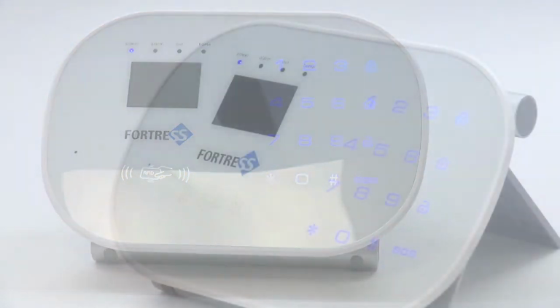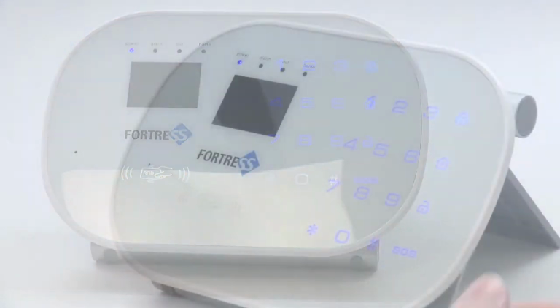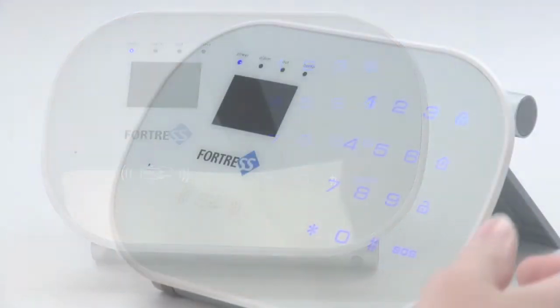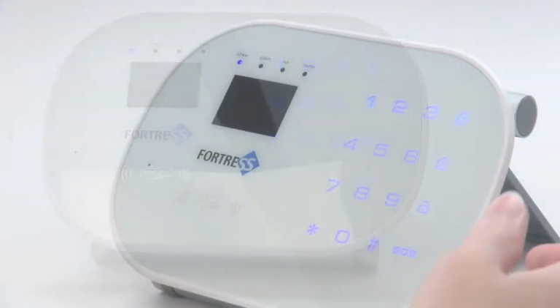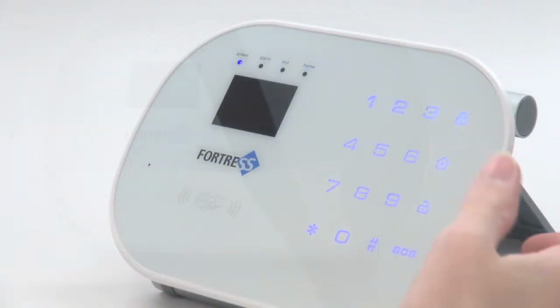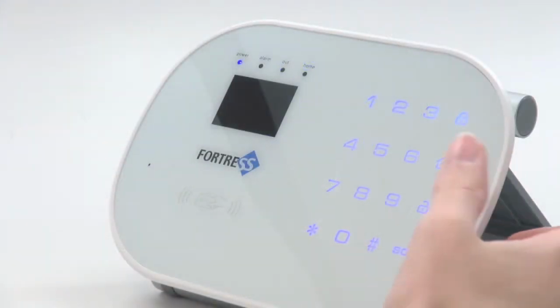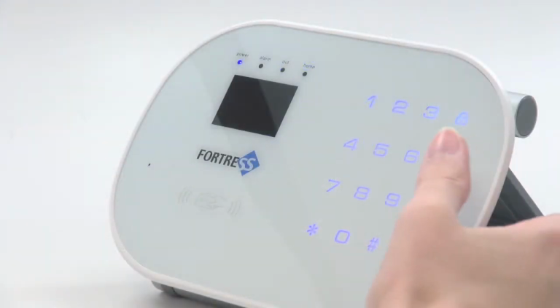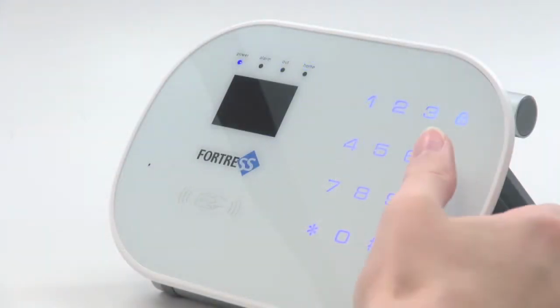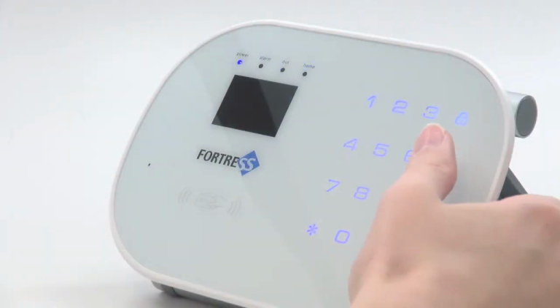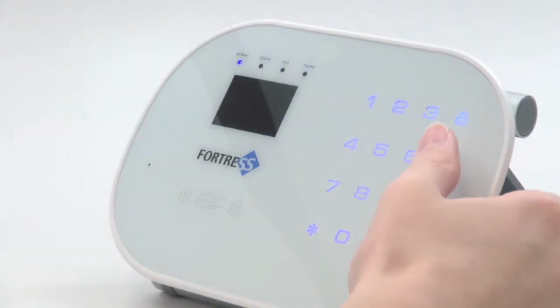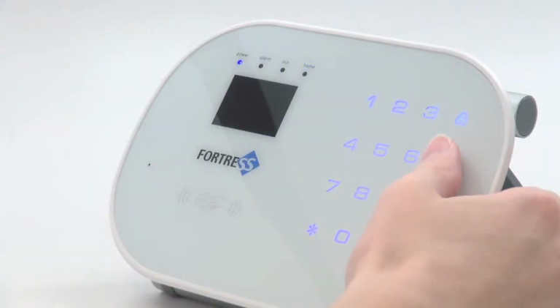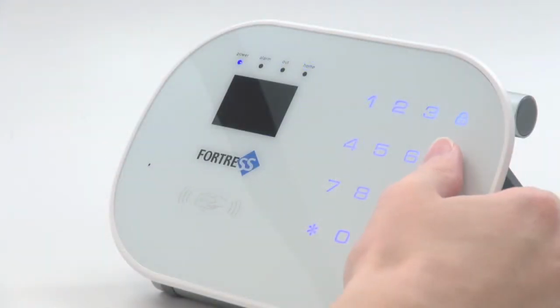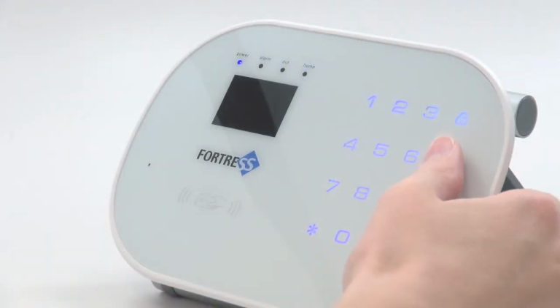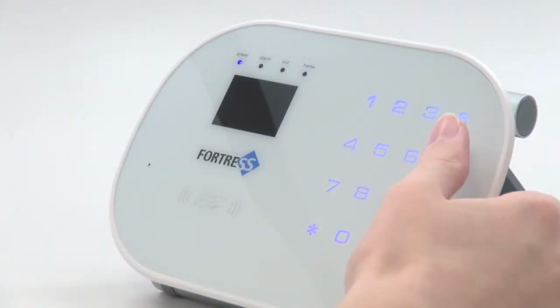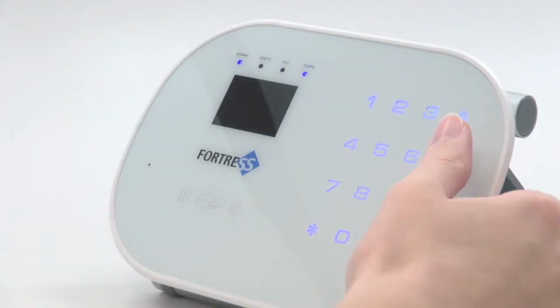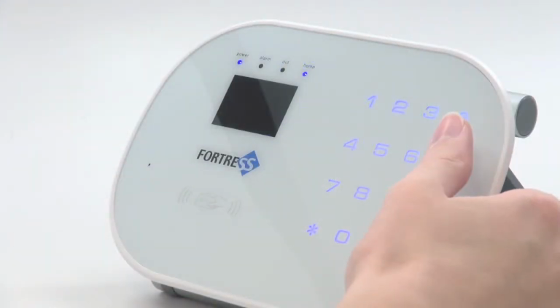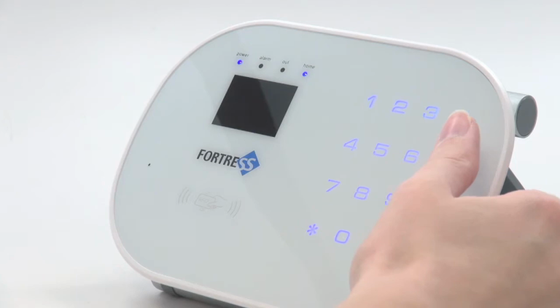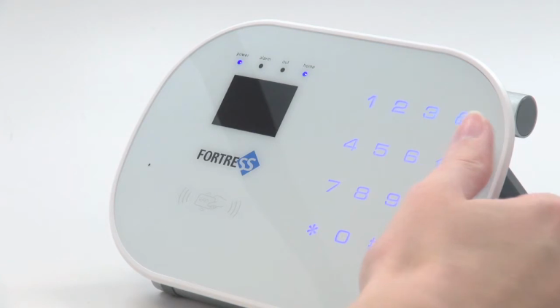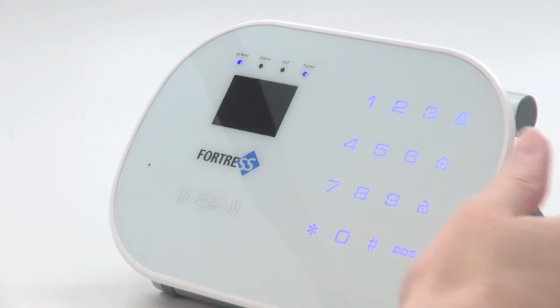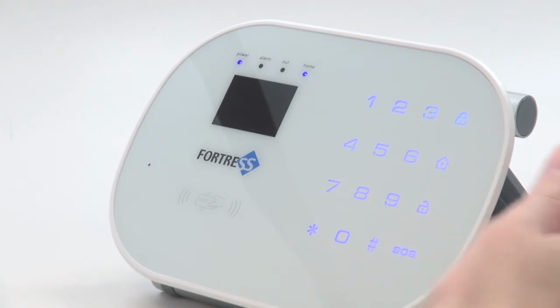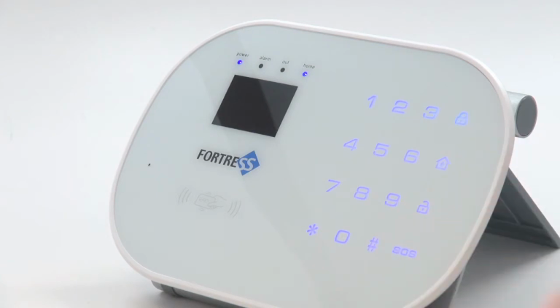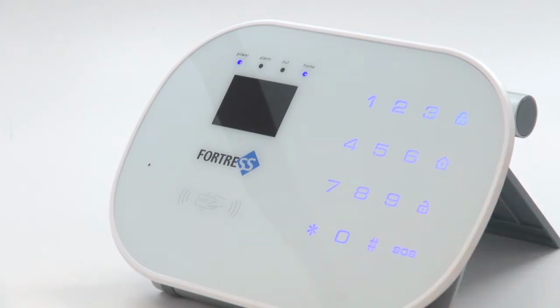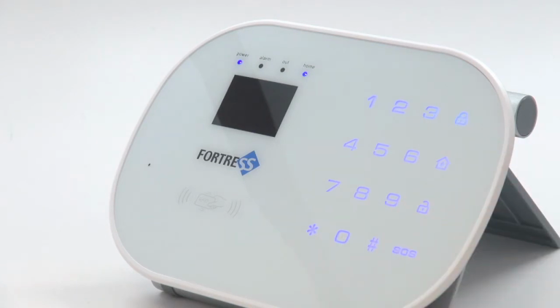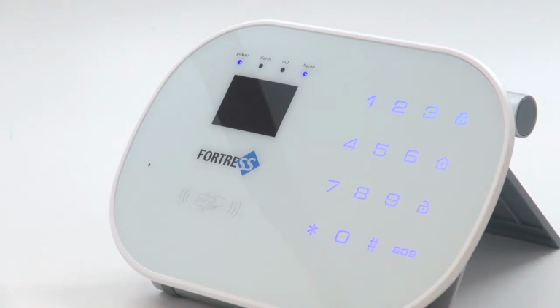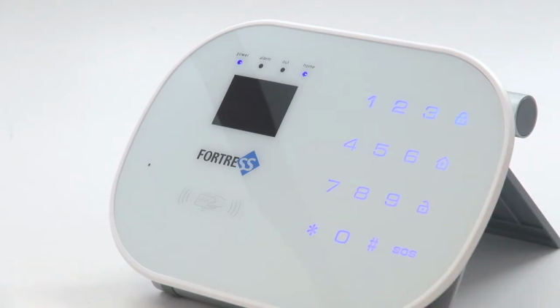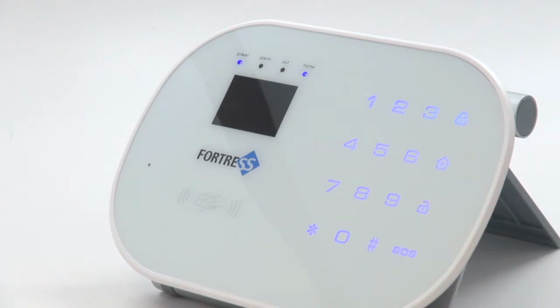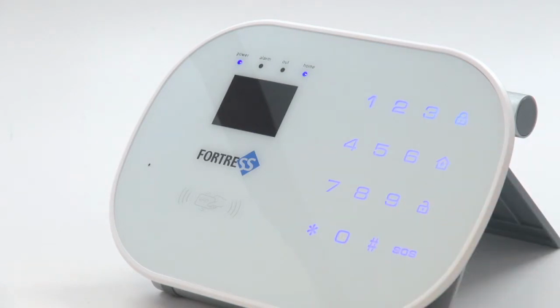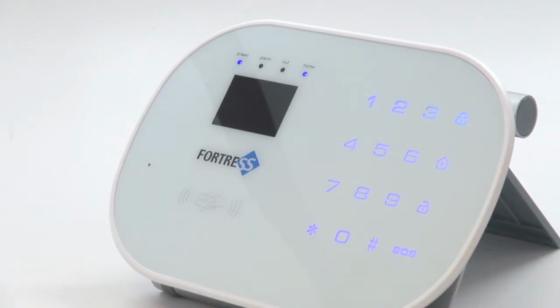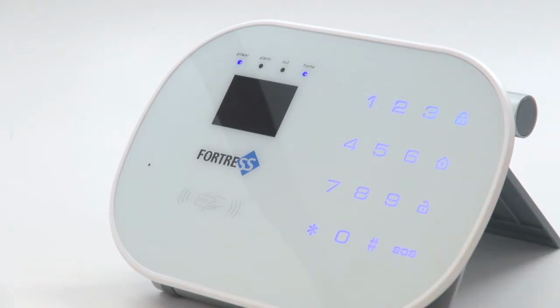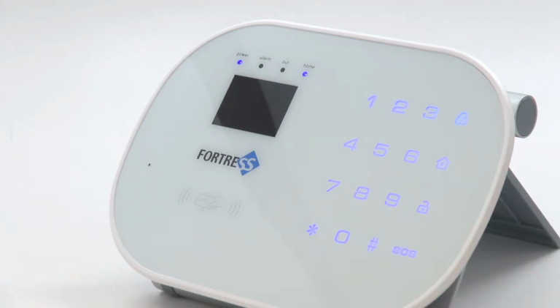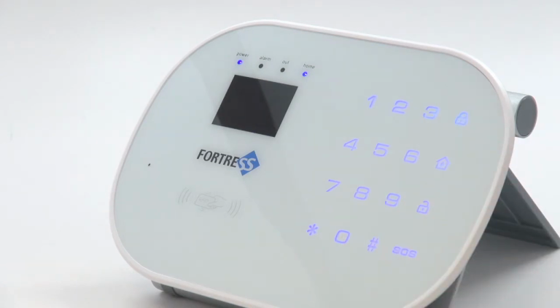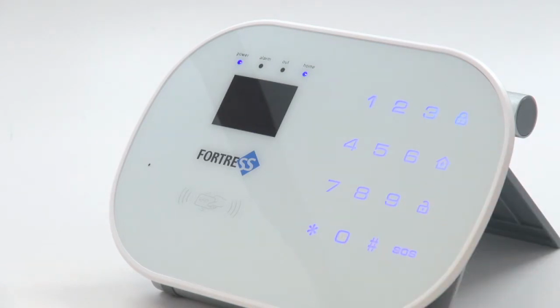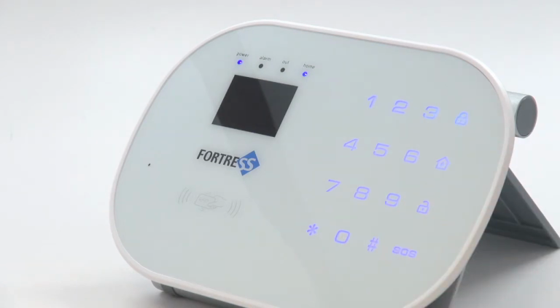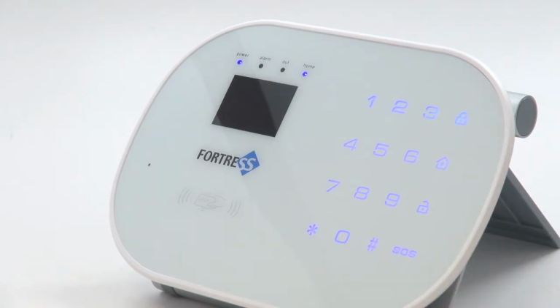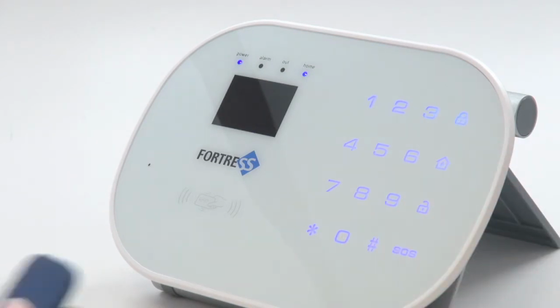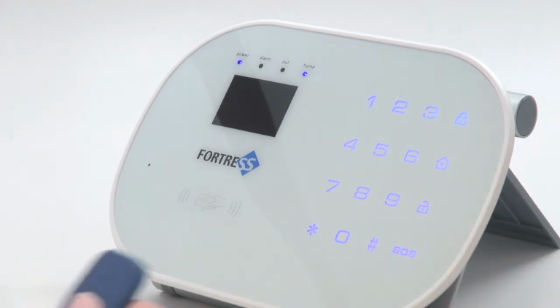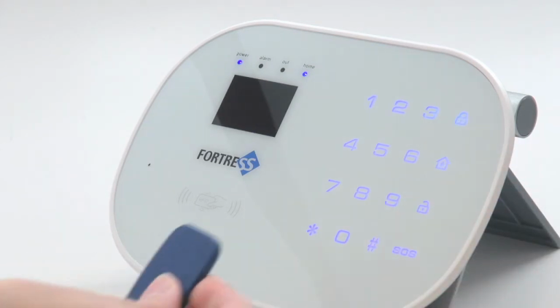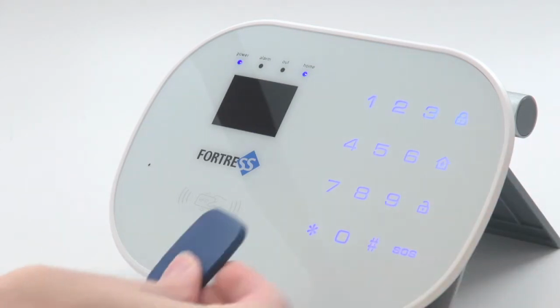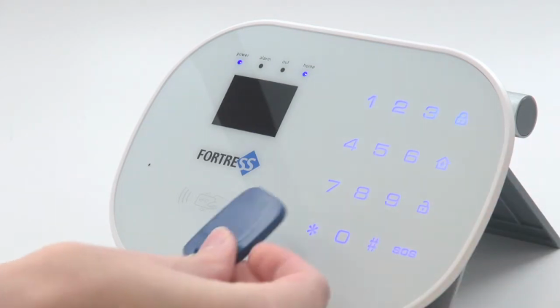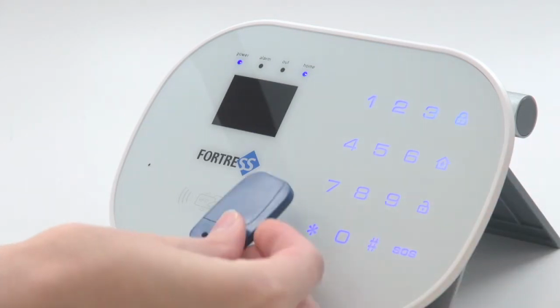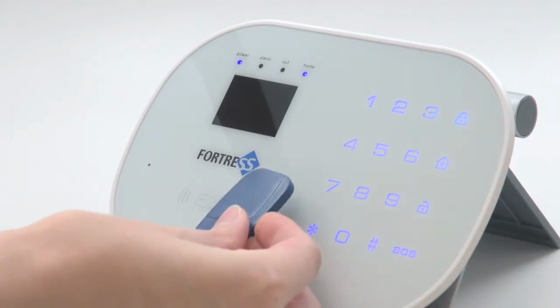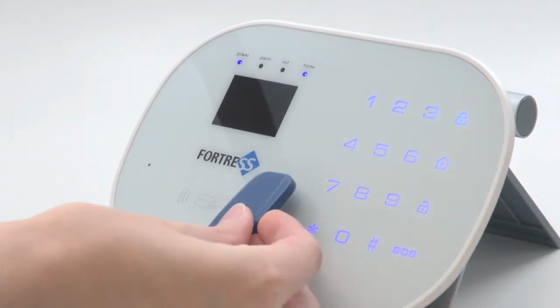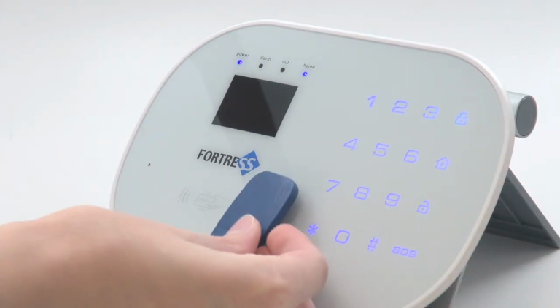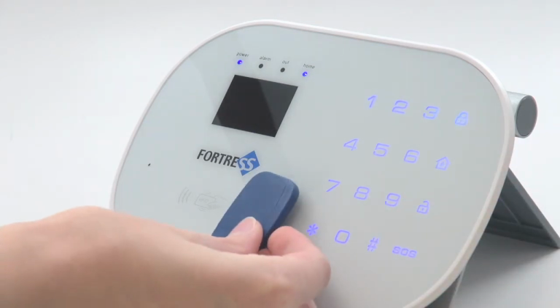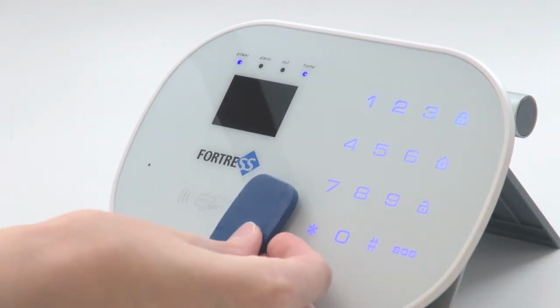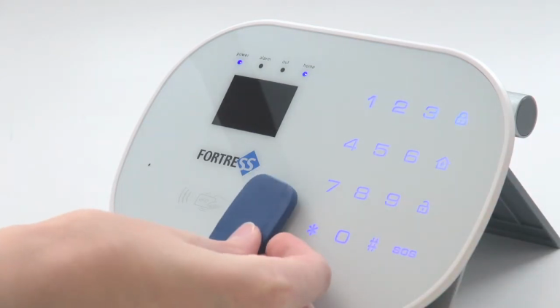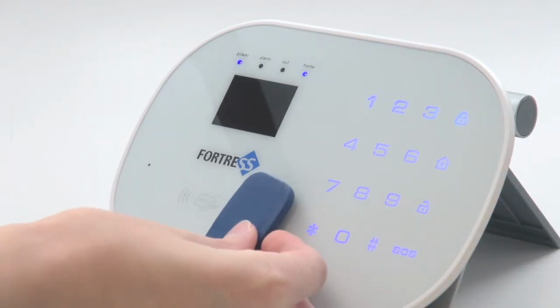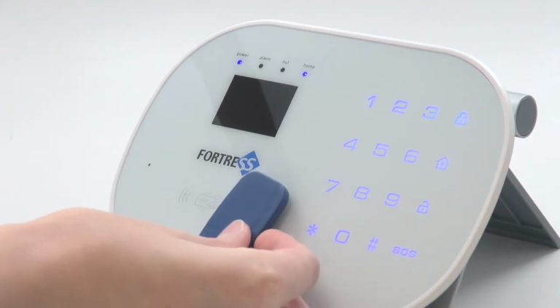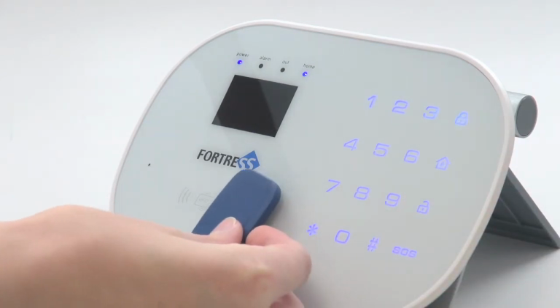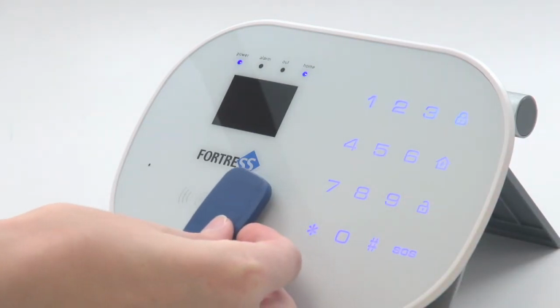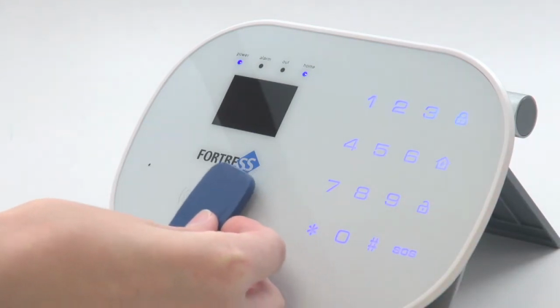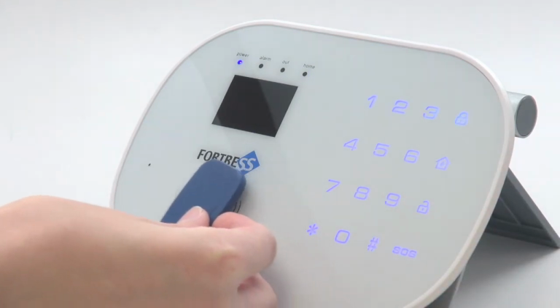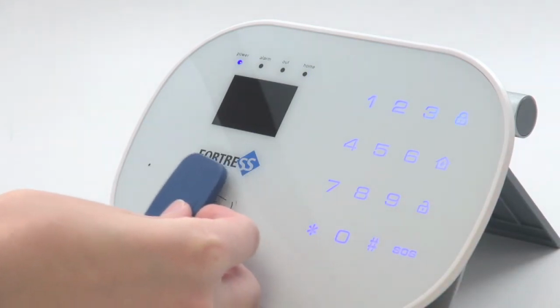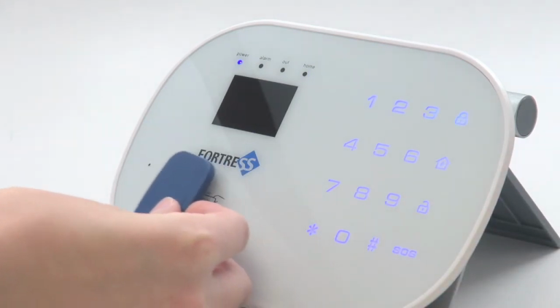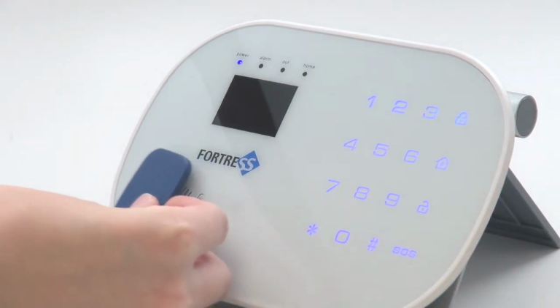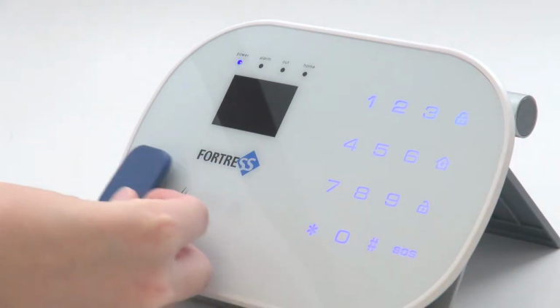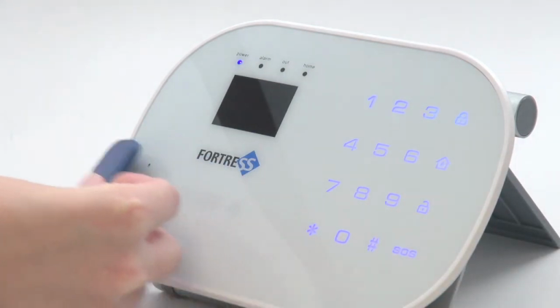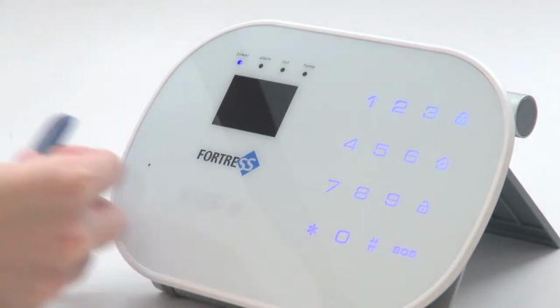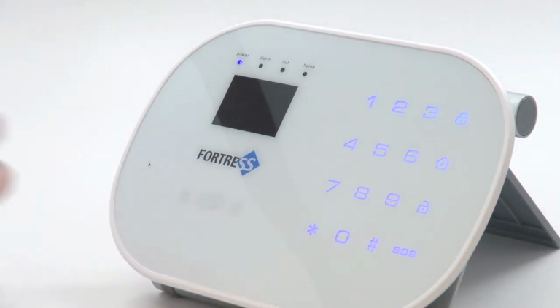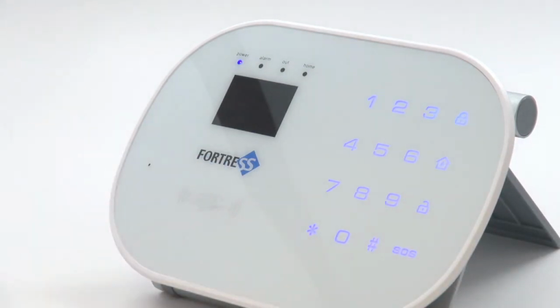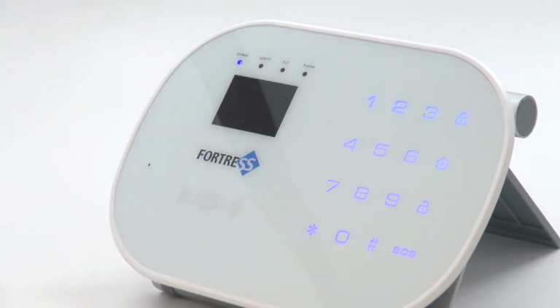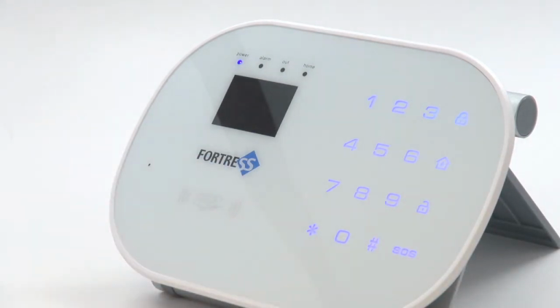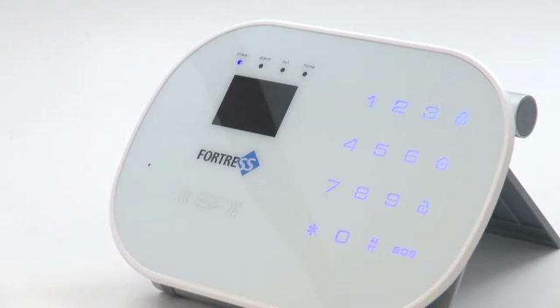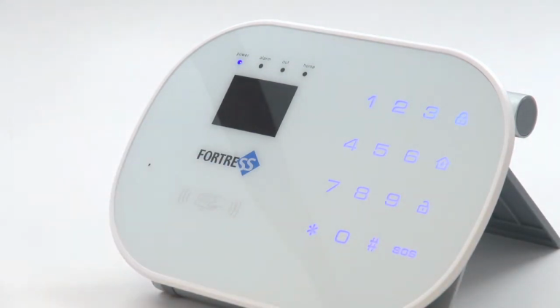Now that your key tag is programmed, you will have the option of using it to disarm your system without needing to enter your password.